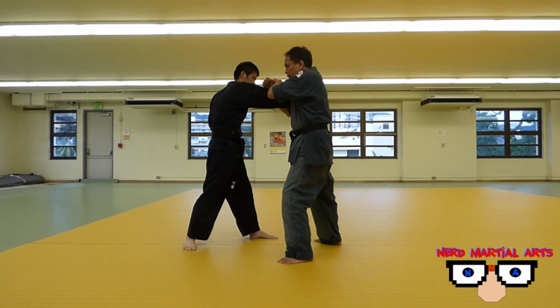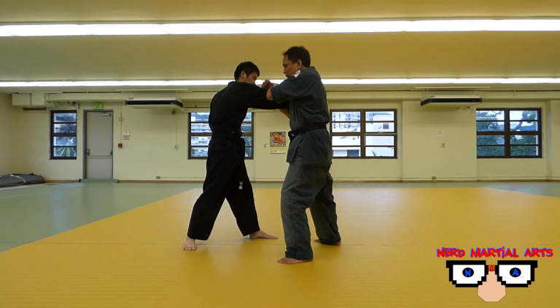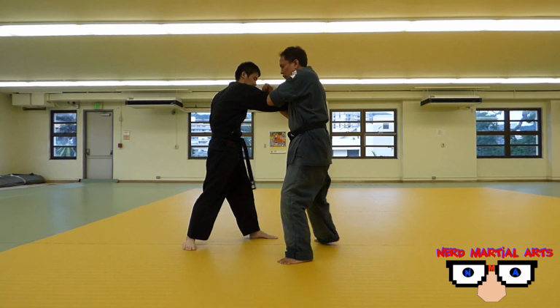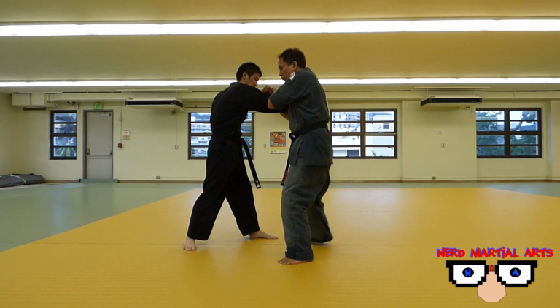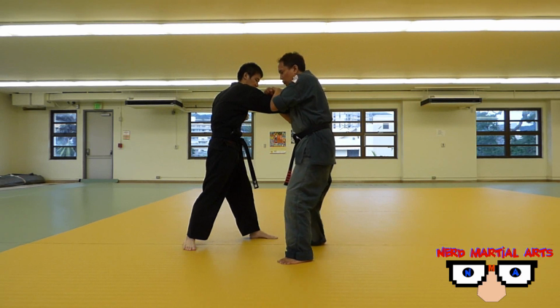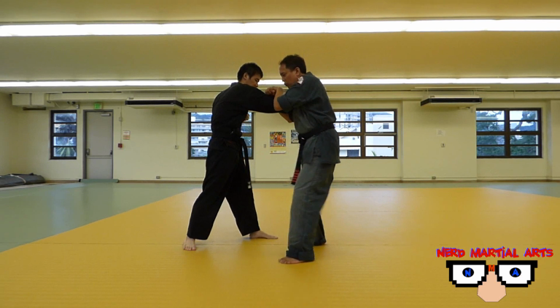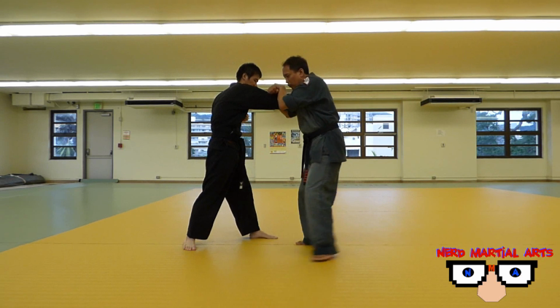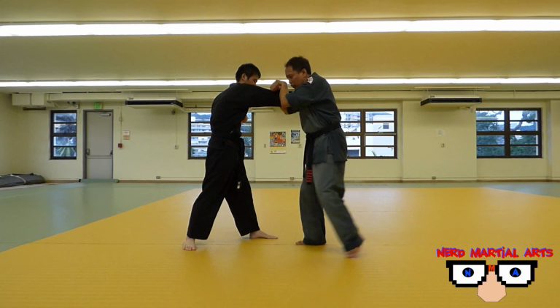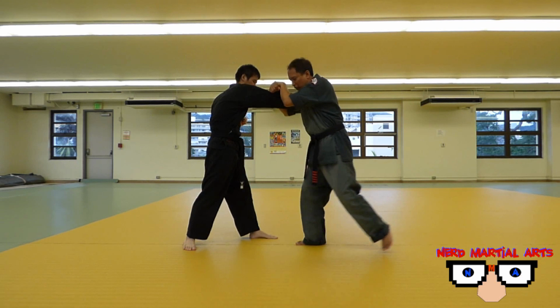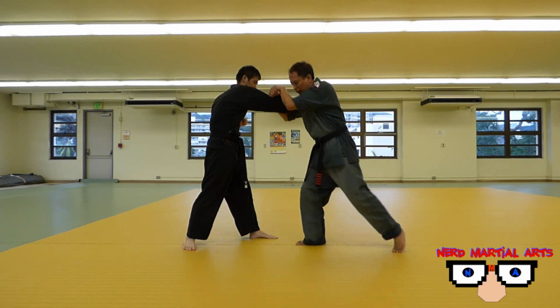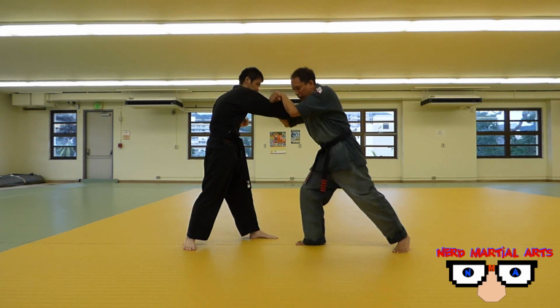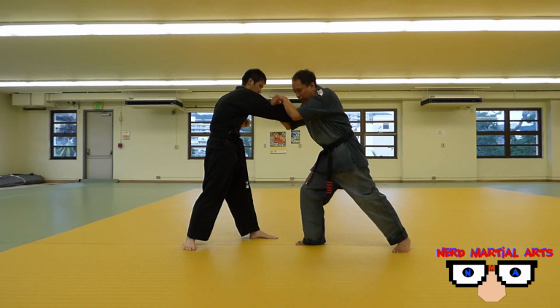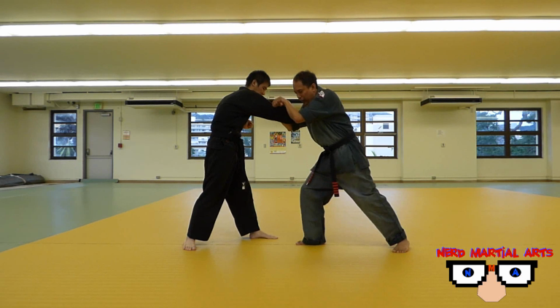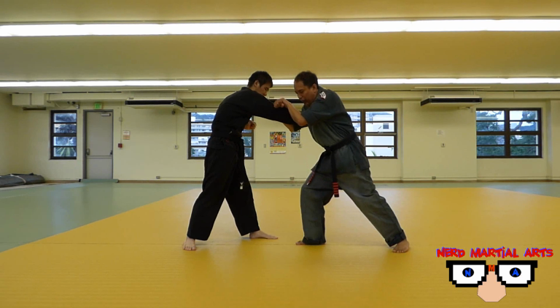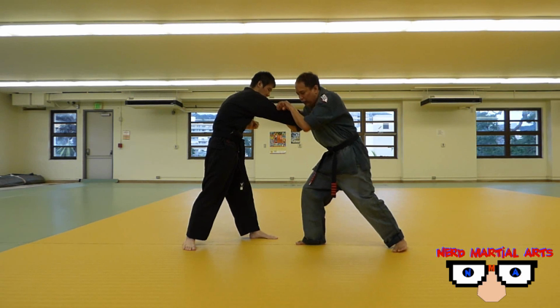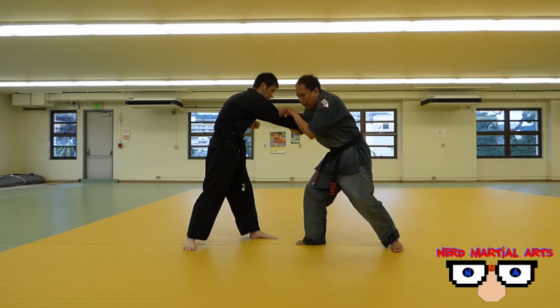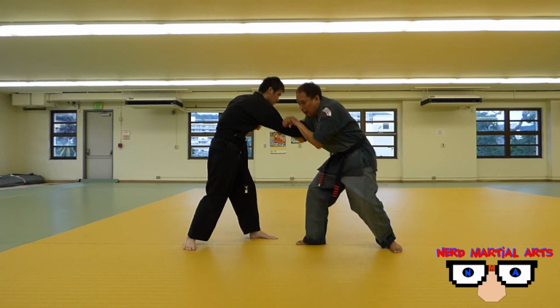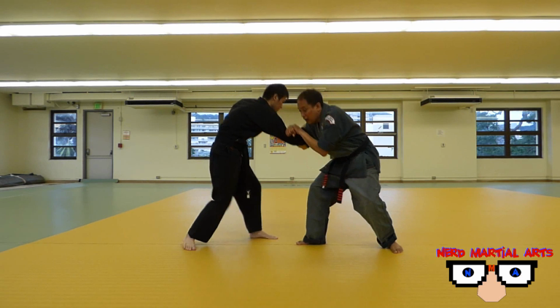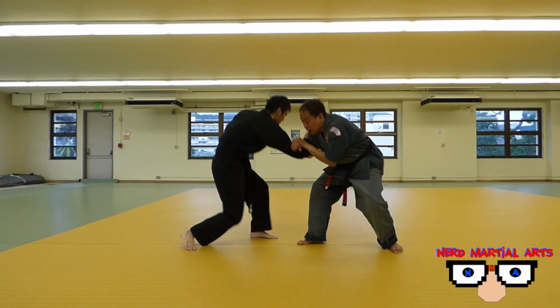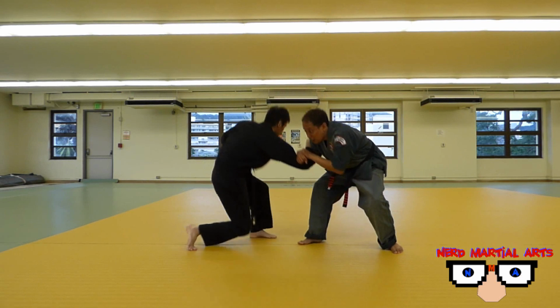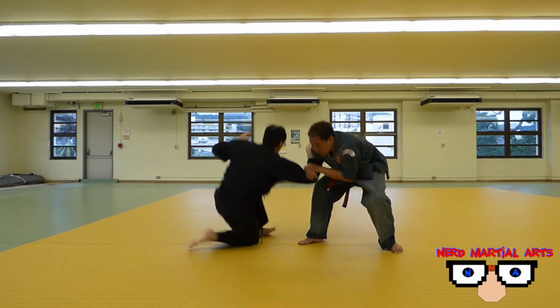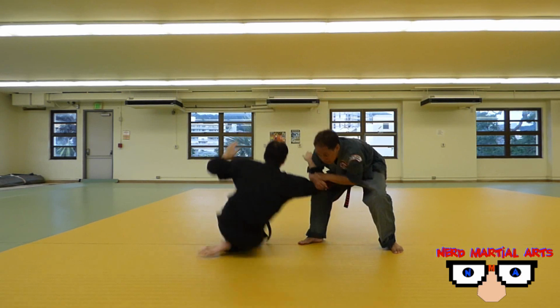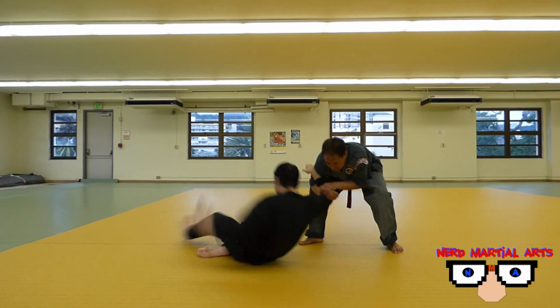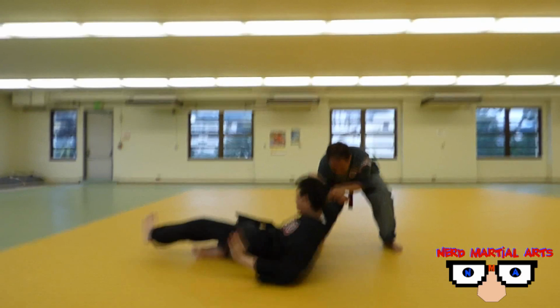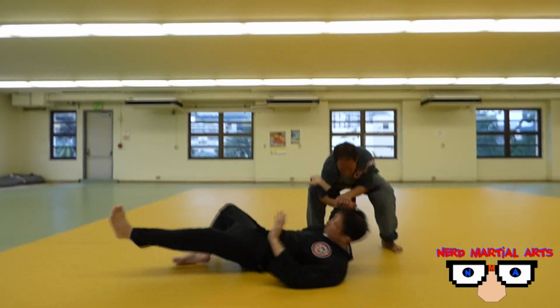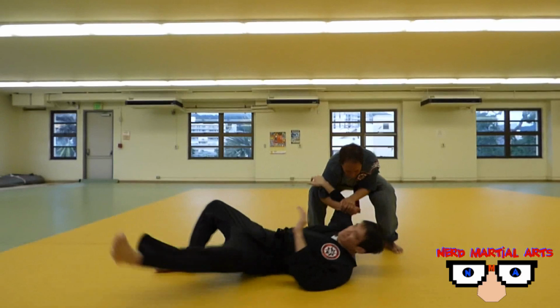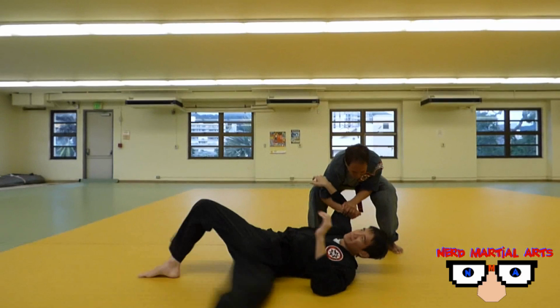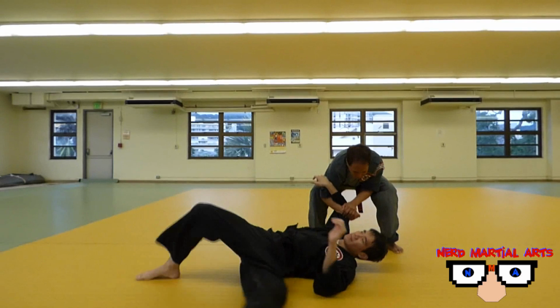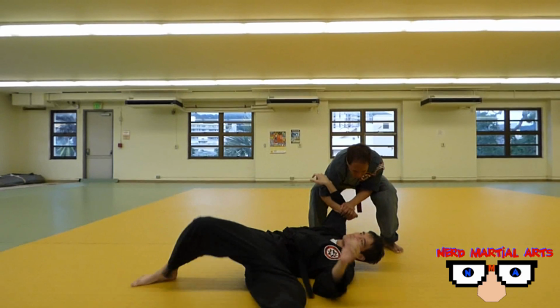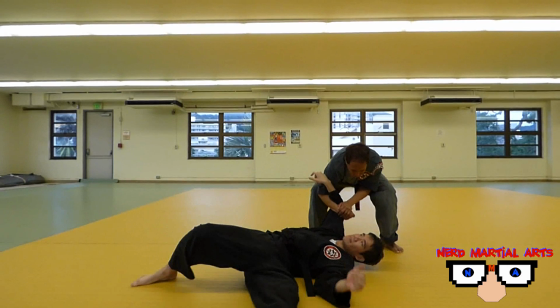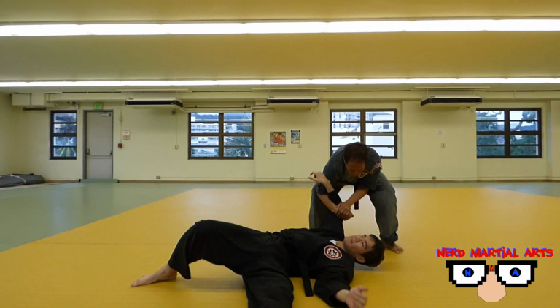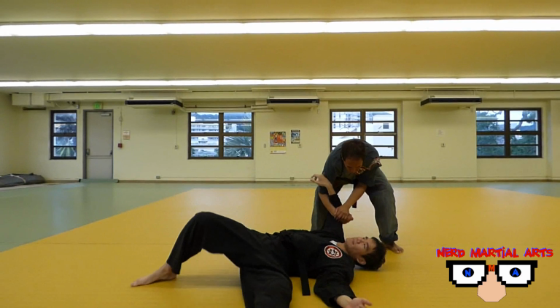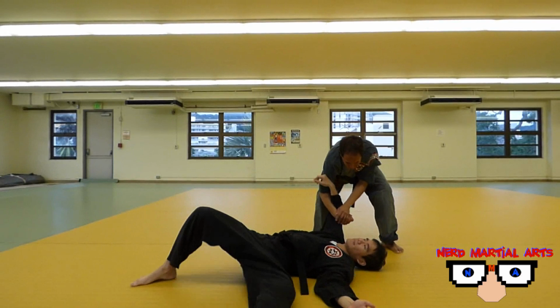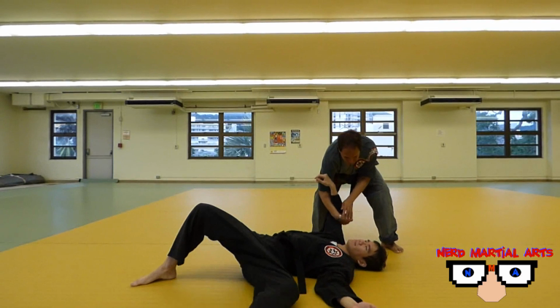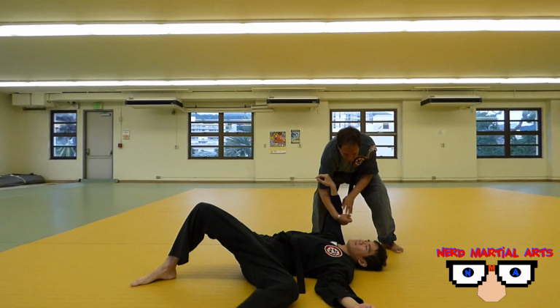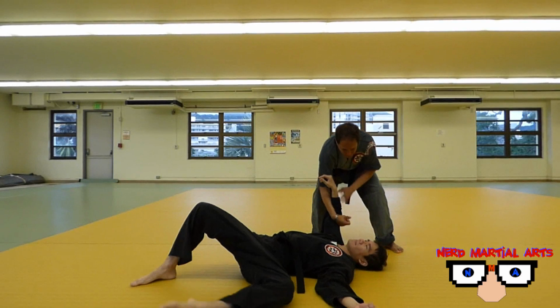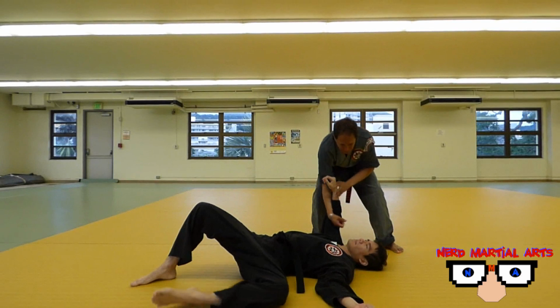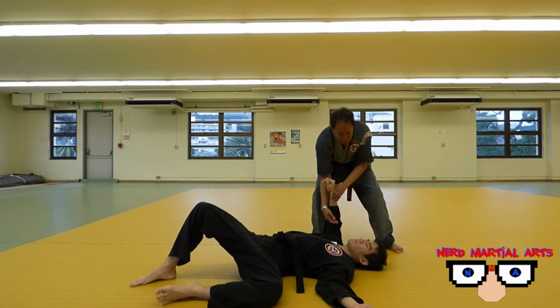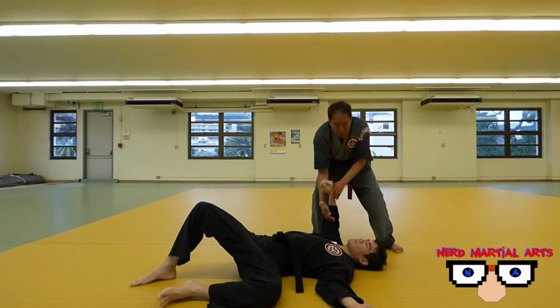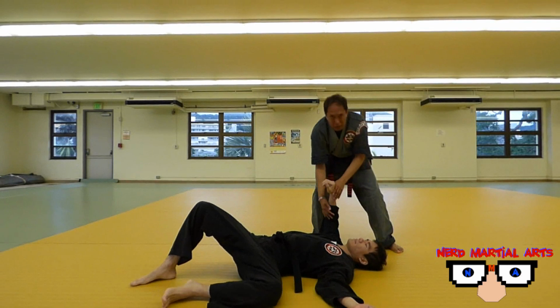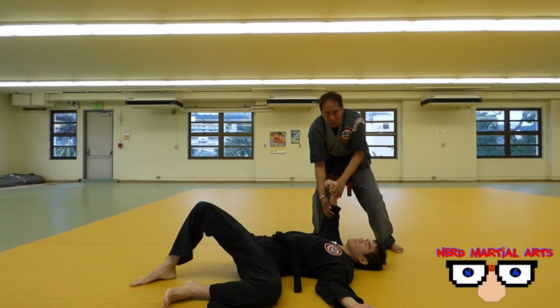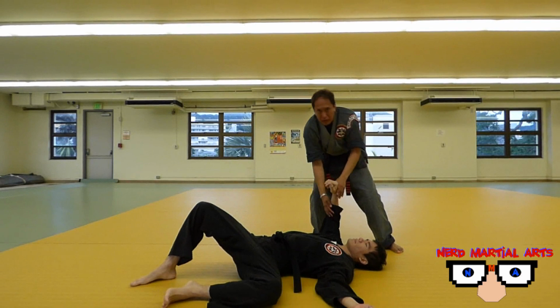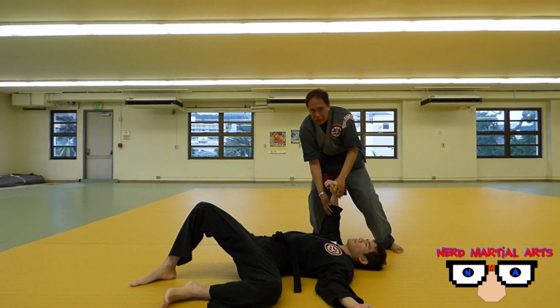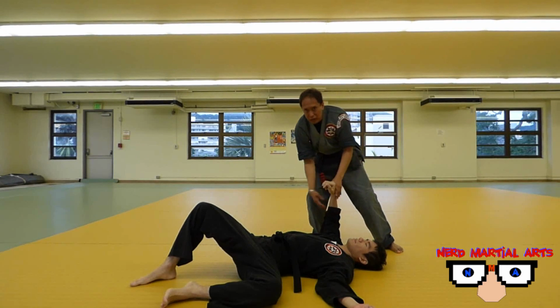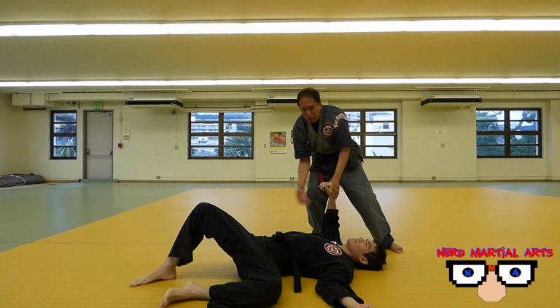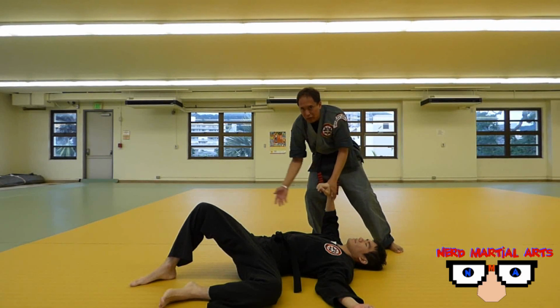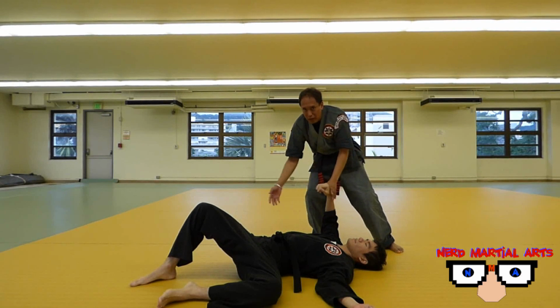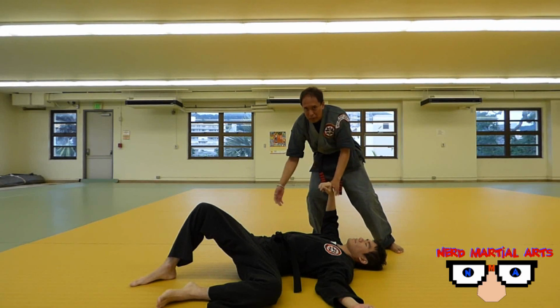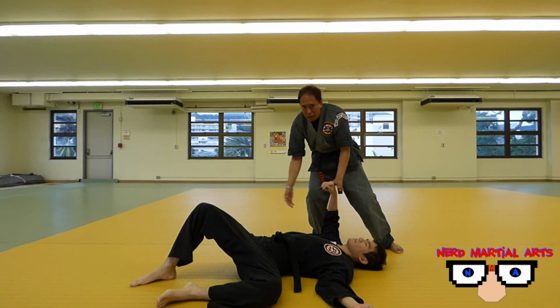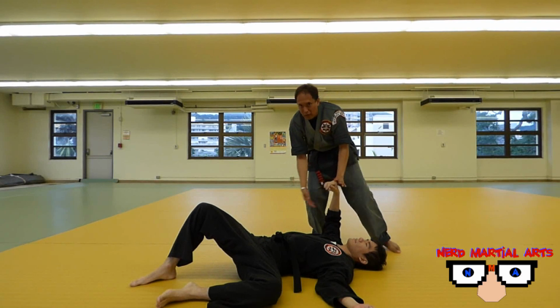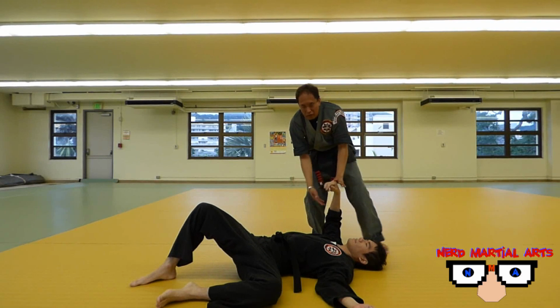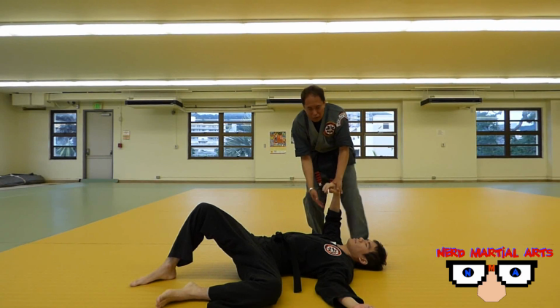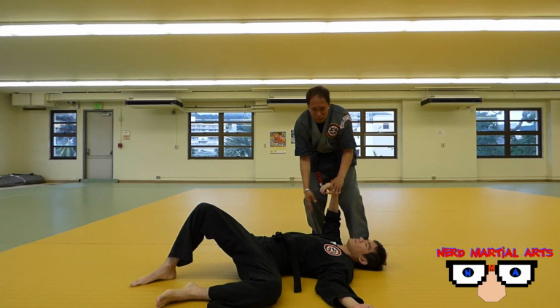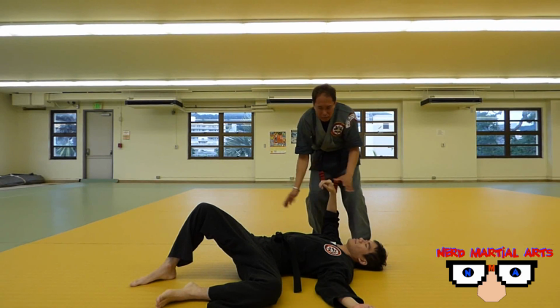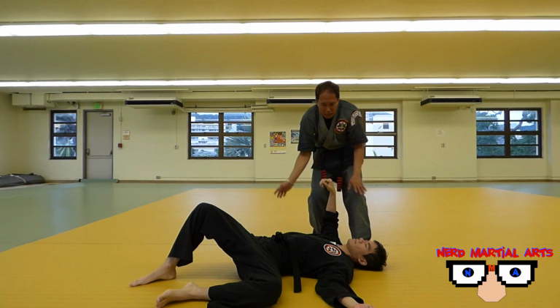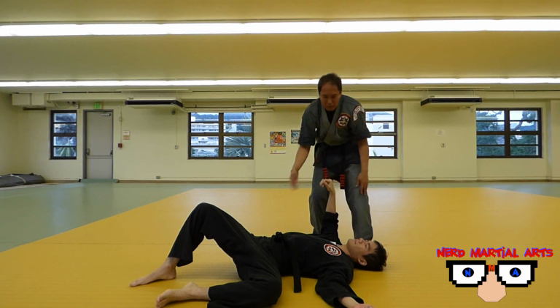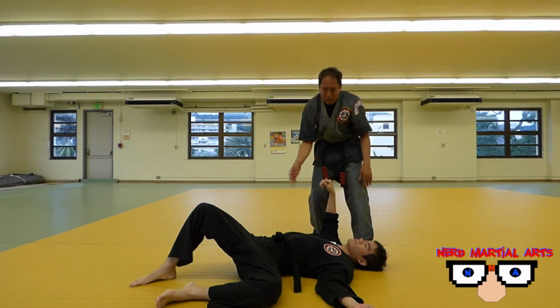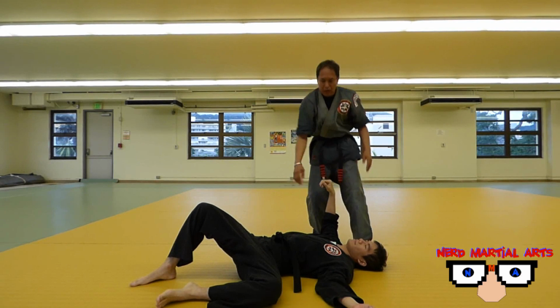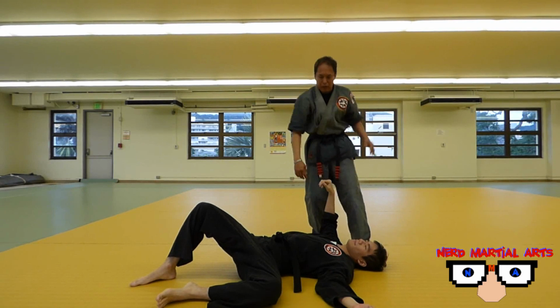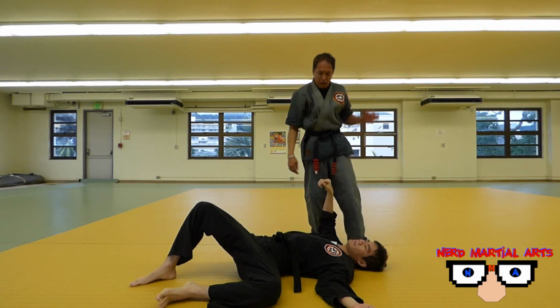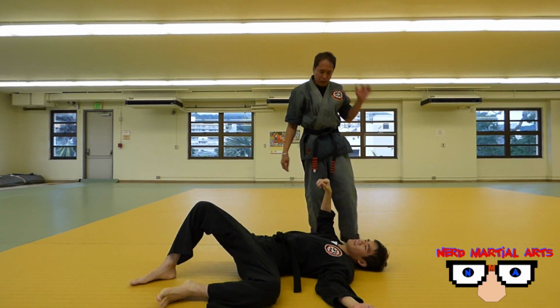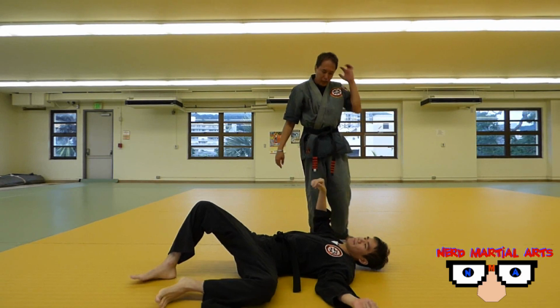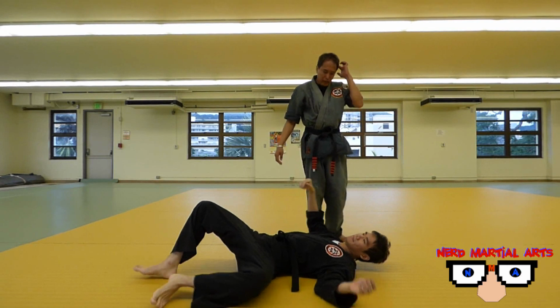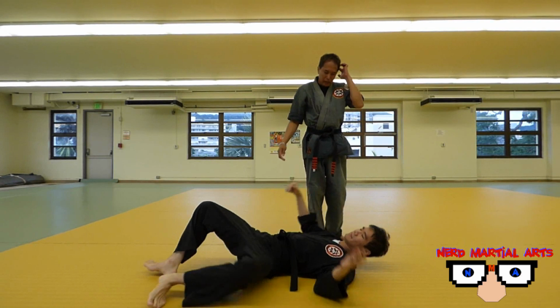One, two, step back. From here, there's a bunch of follow-ups you can do, but I'm not going to cover that.